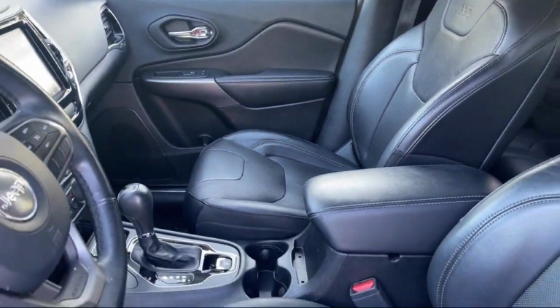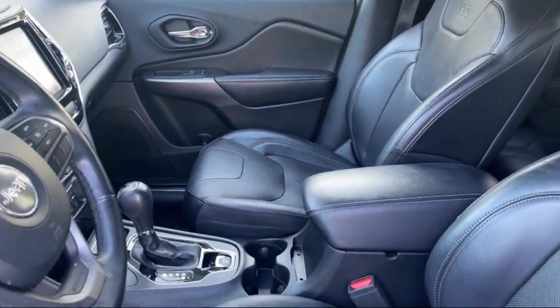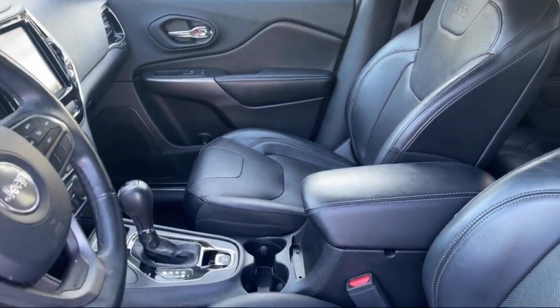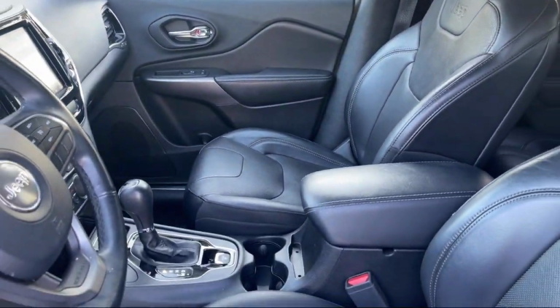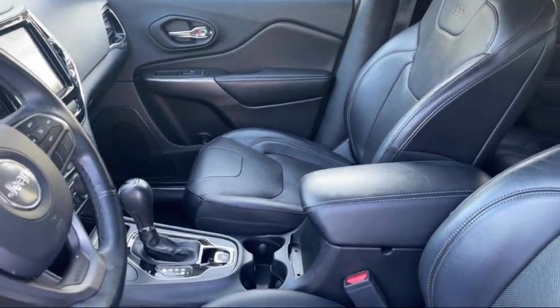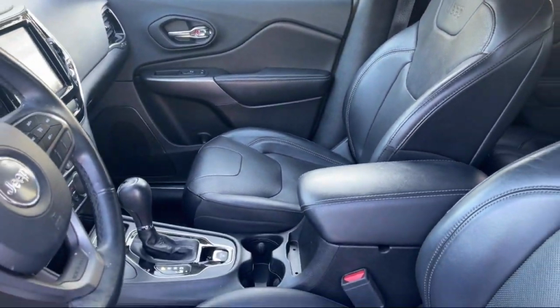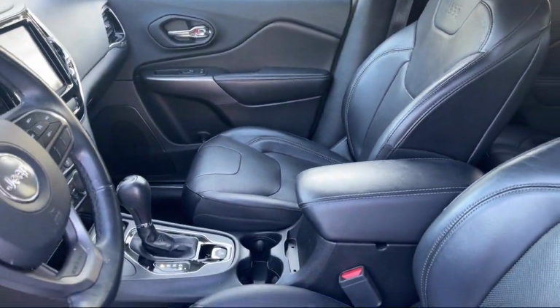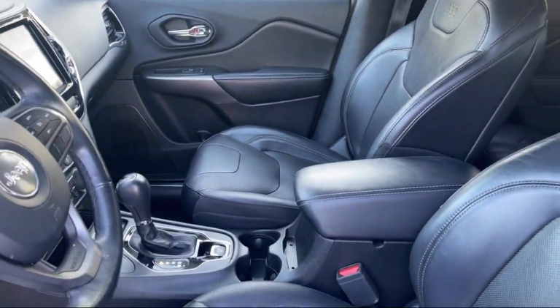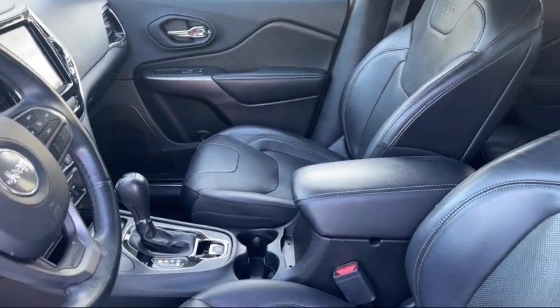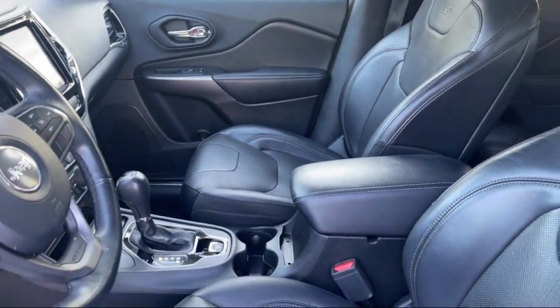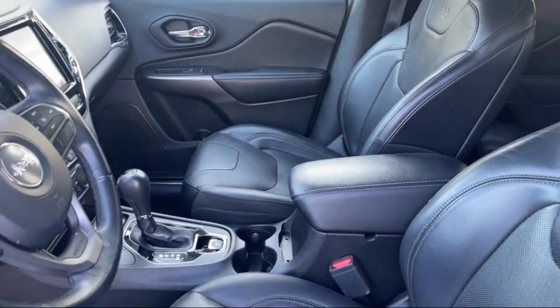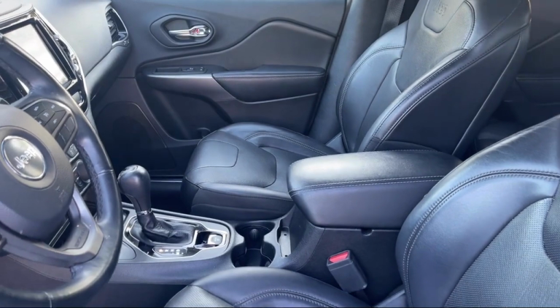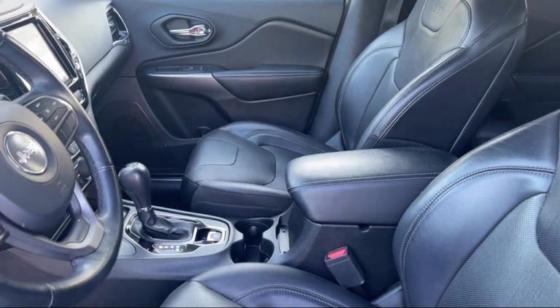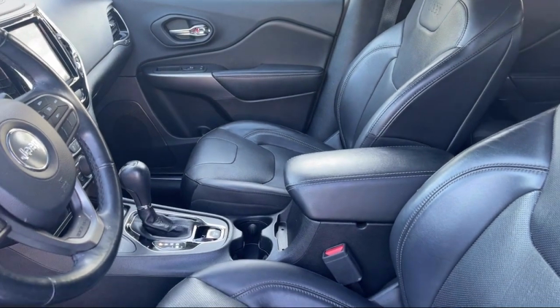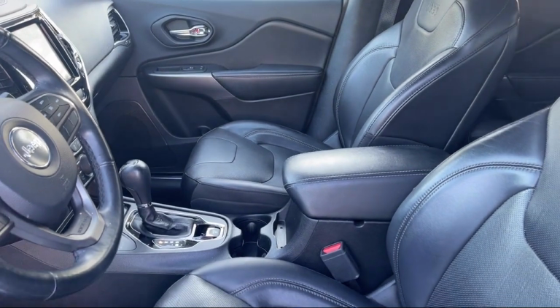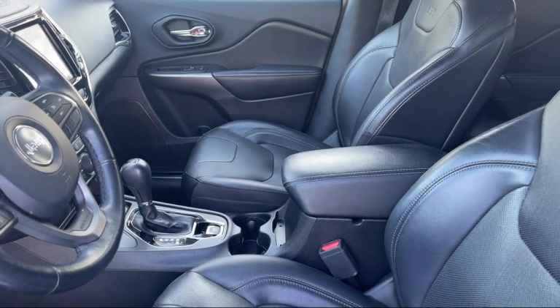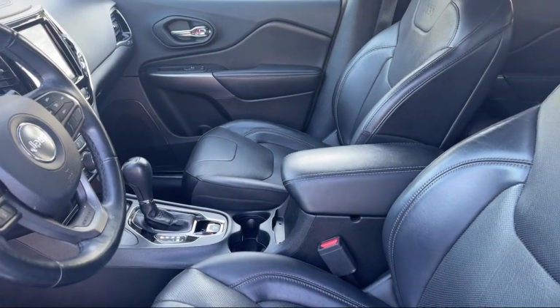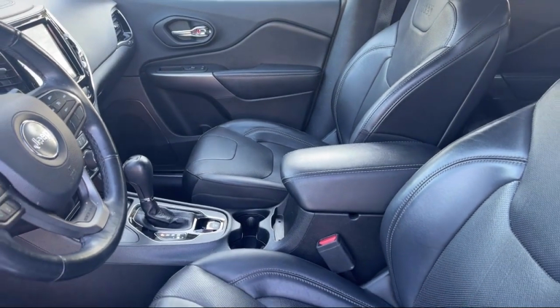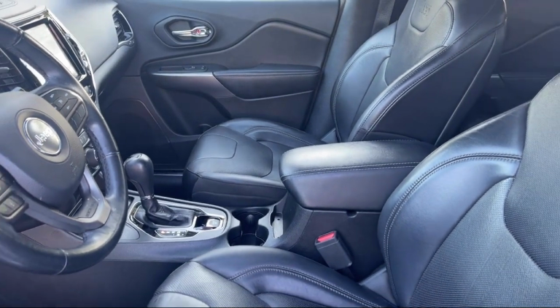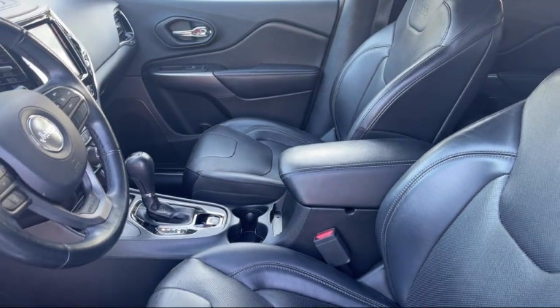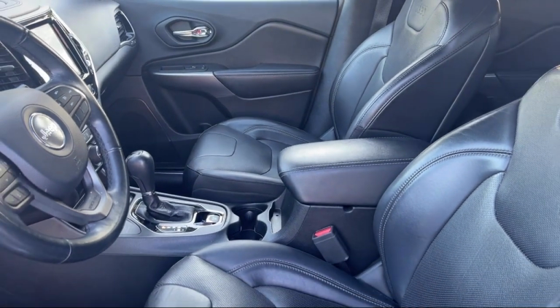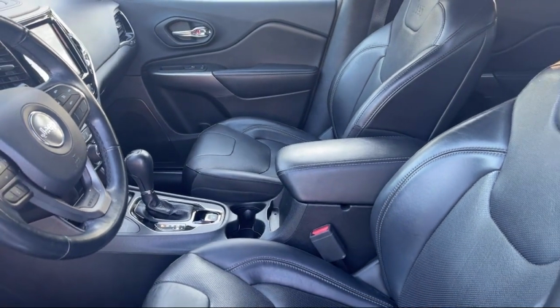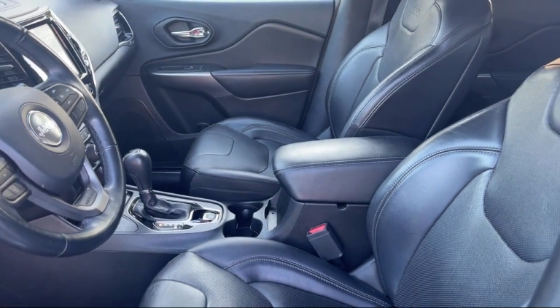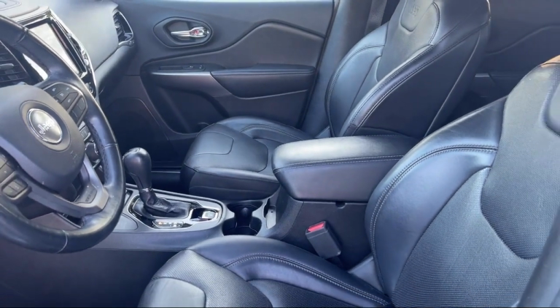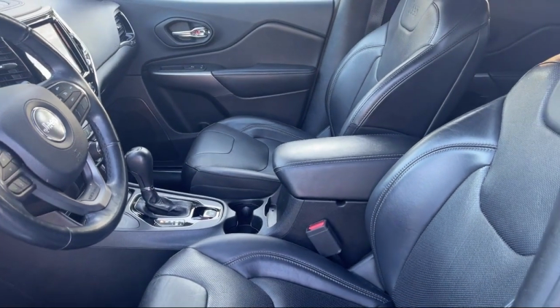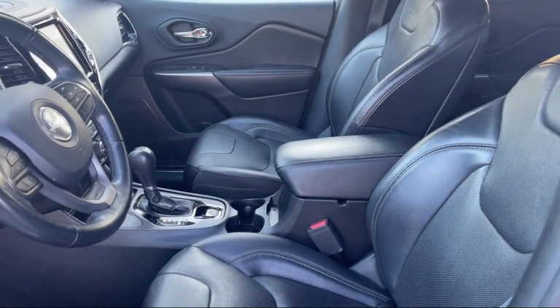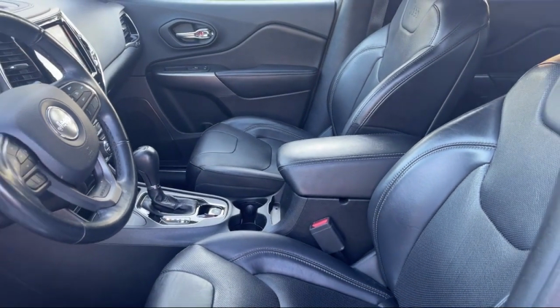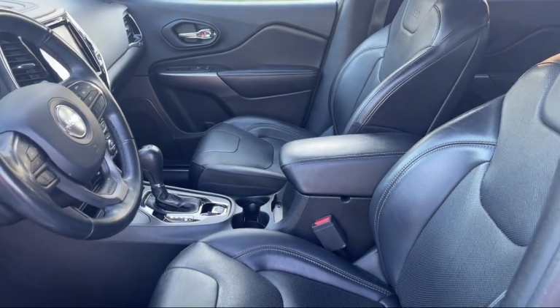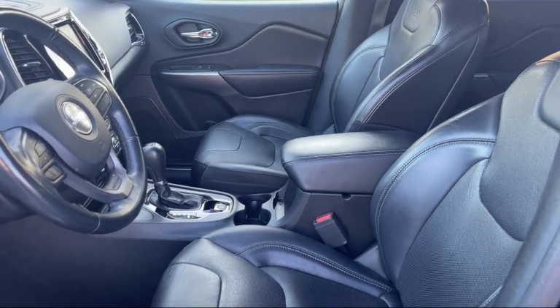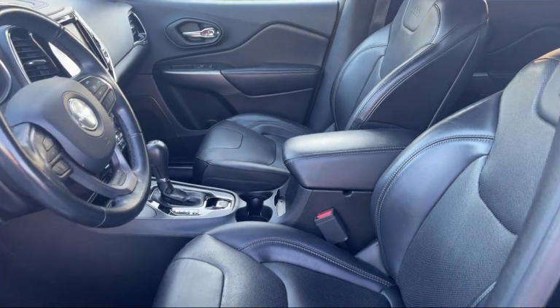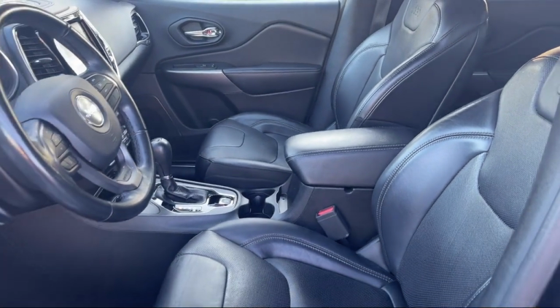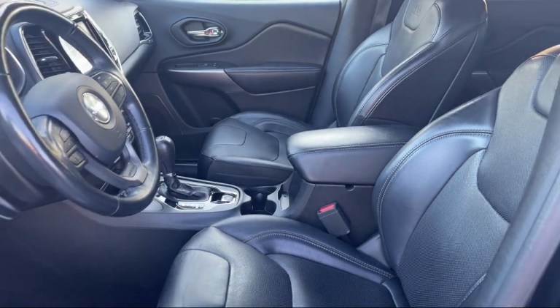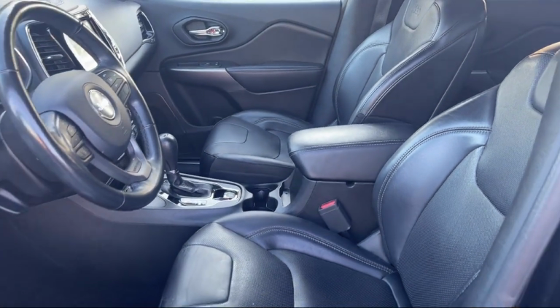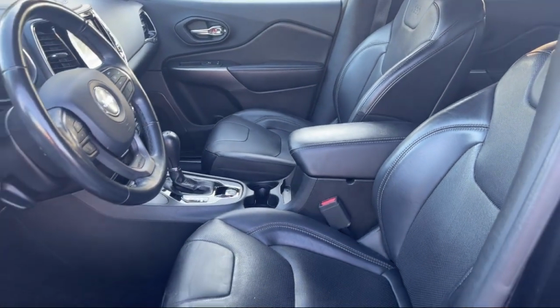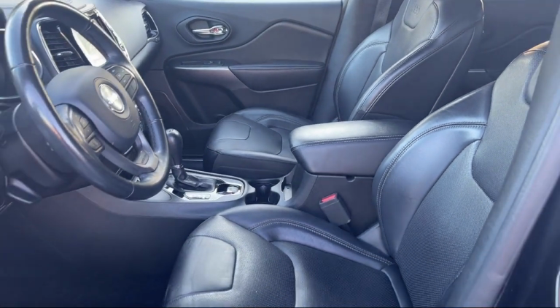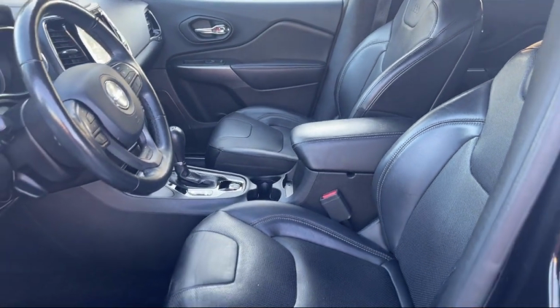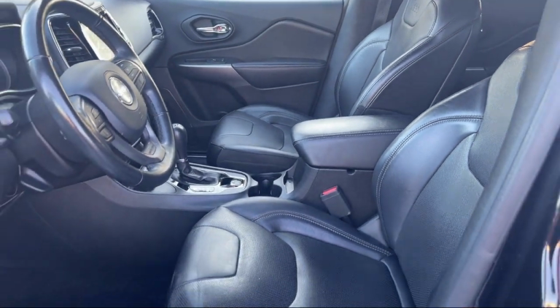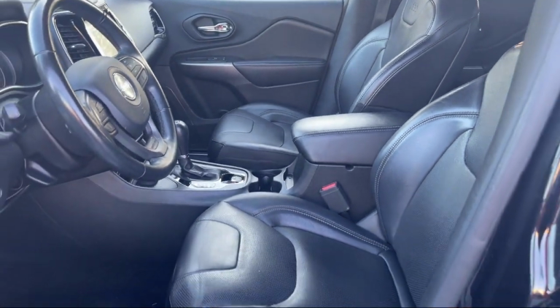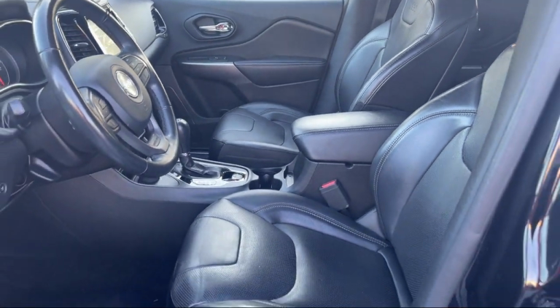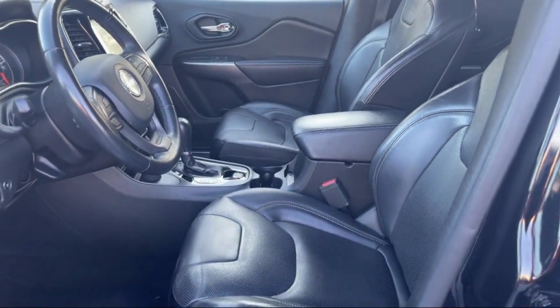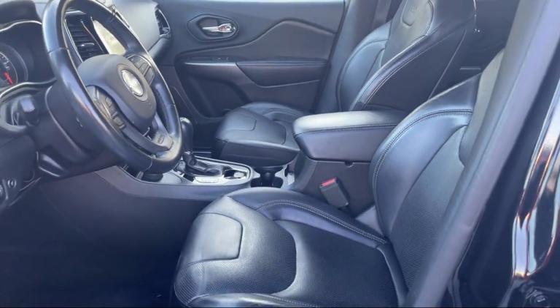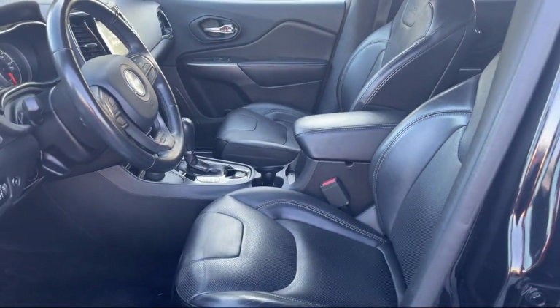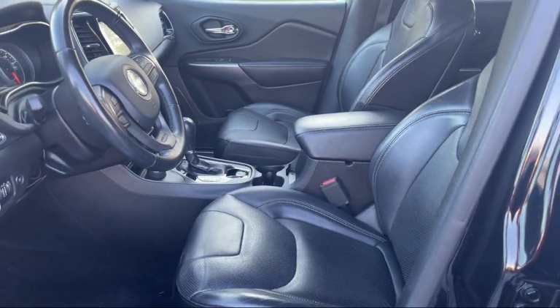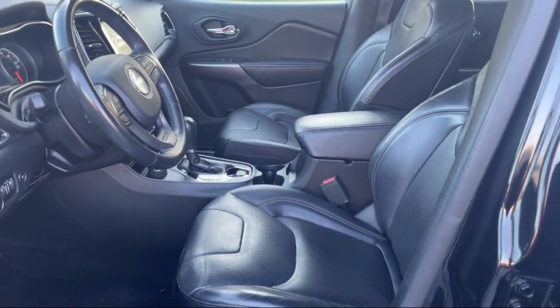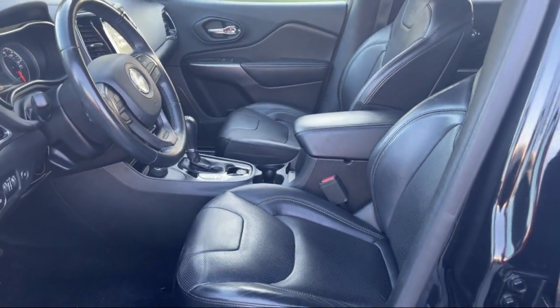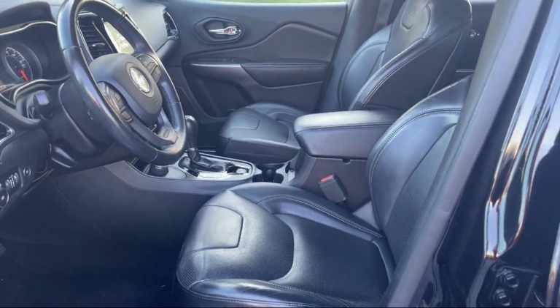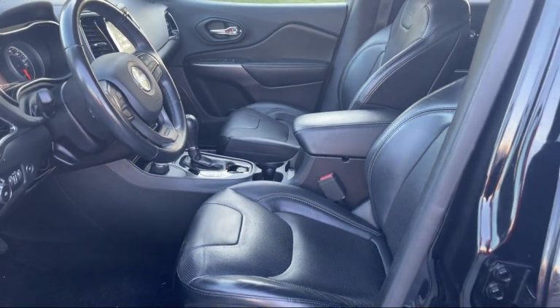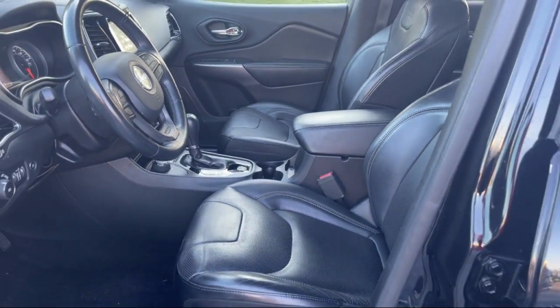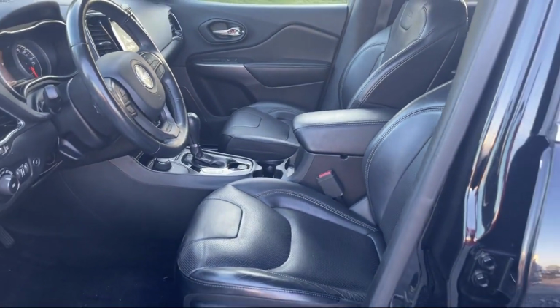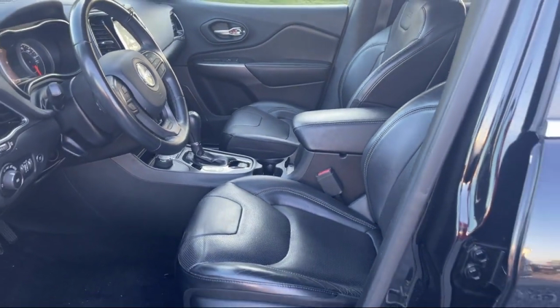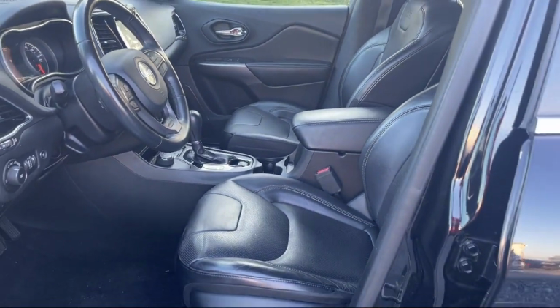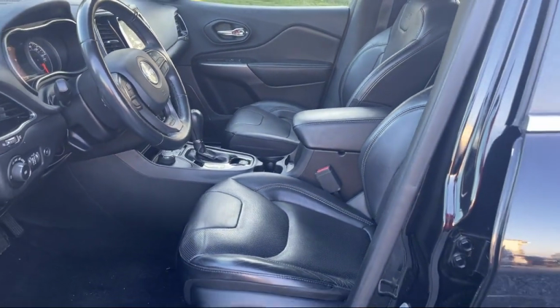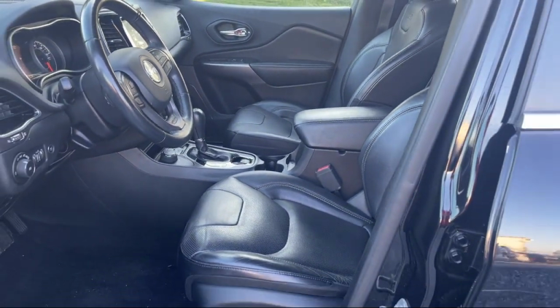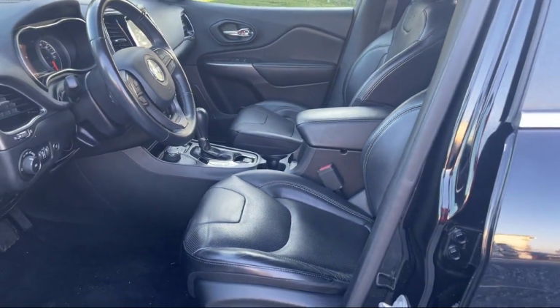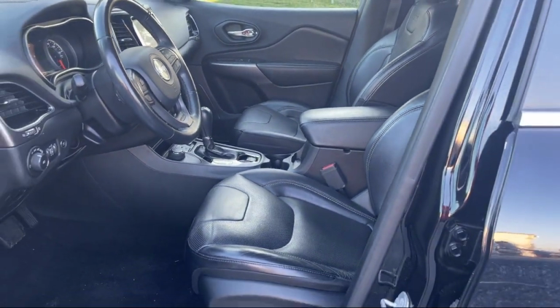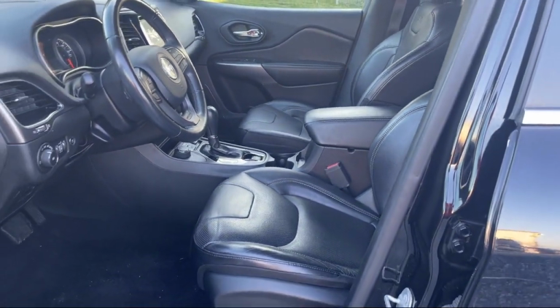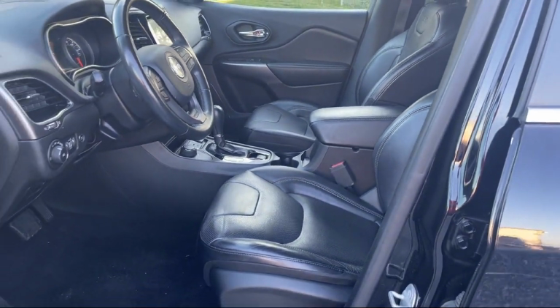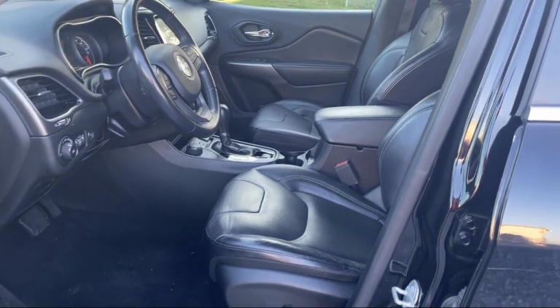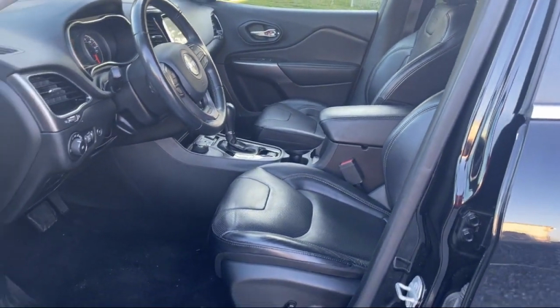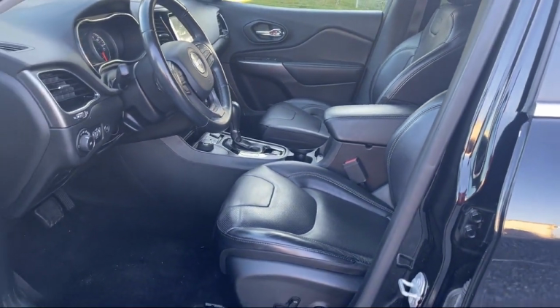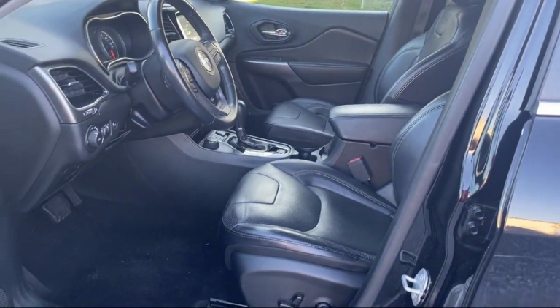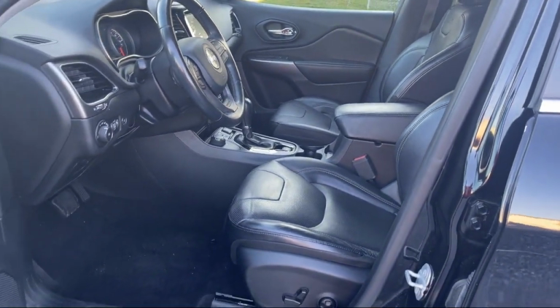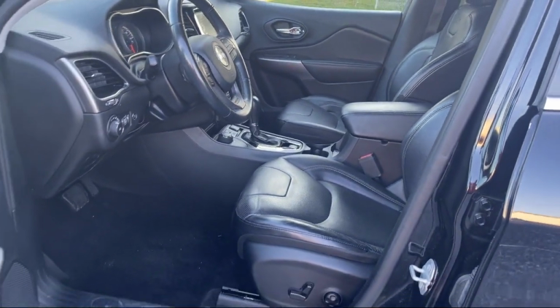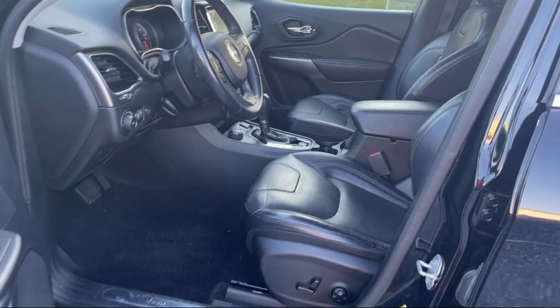Front overhead console, braking assist, power door locks auto locking, and has less than 65,000 miles on the odometer.